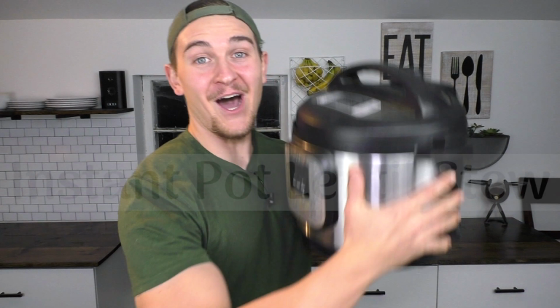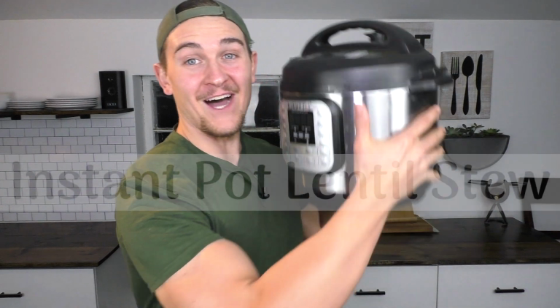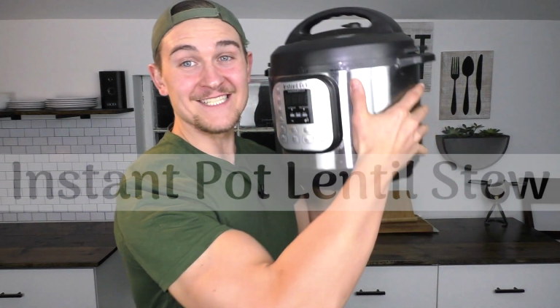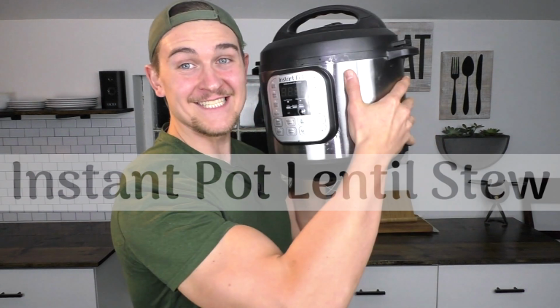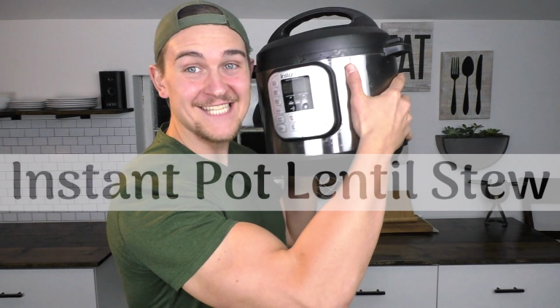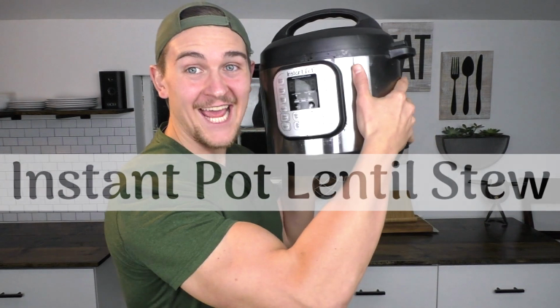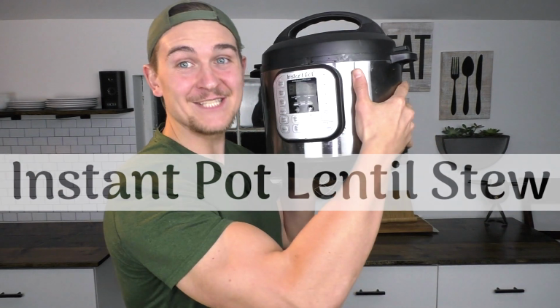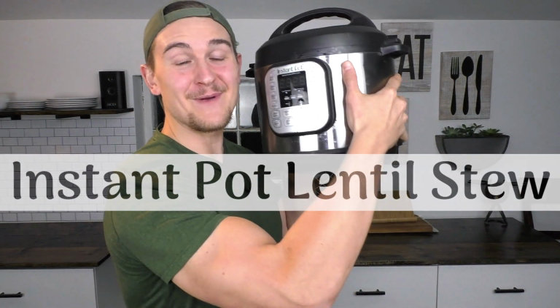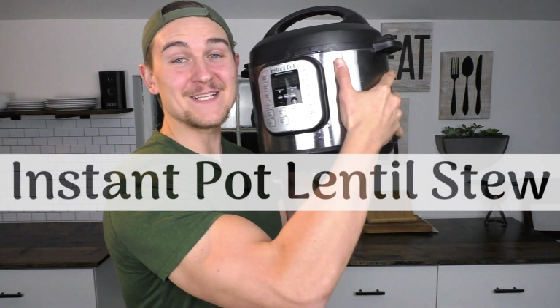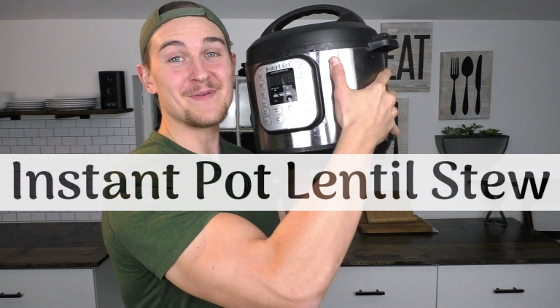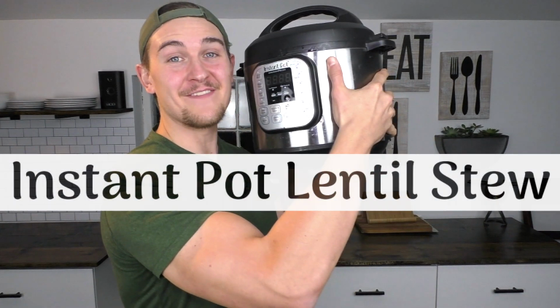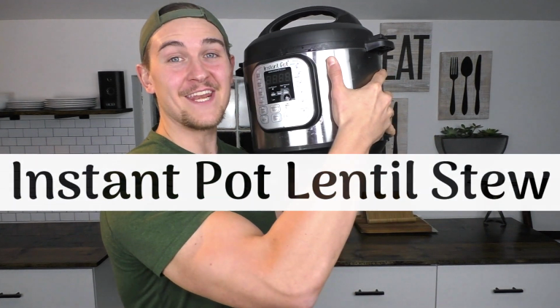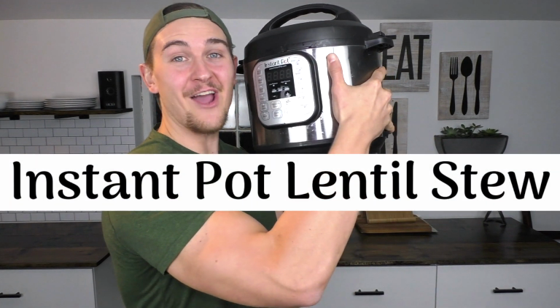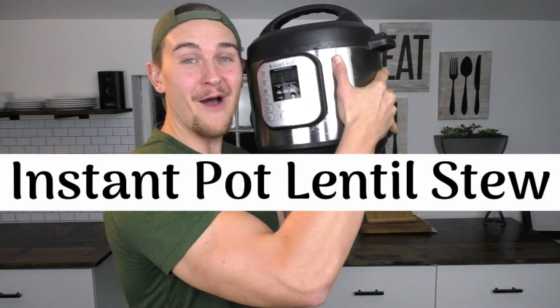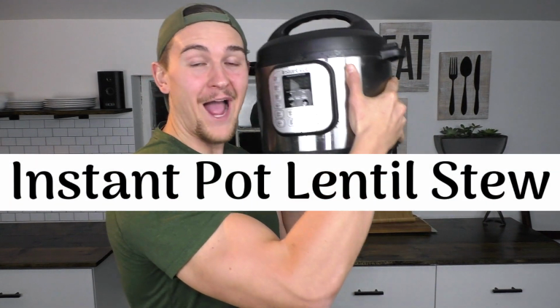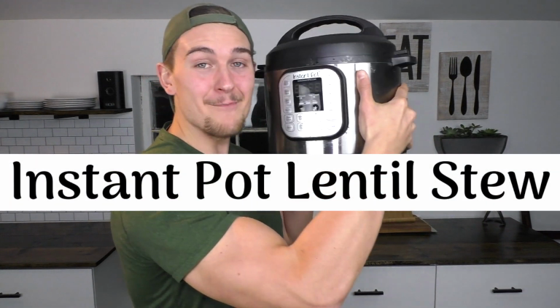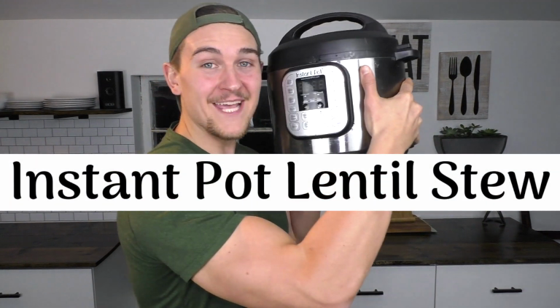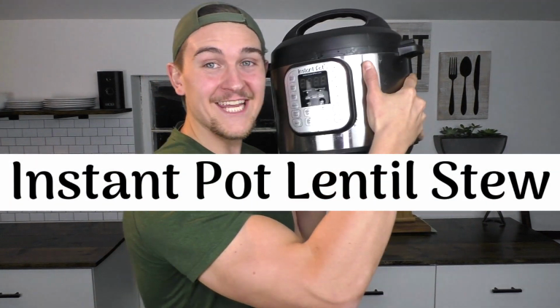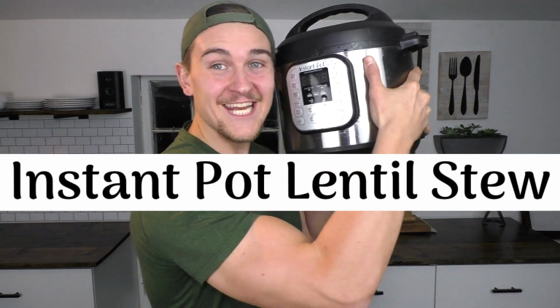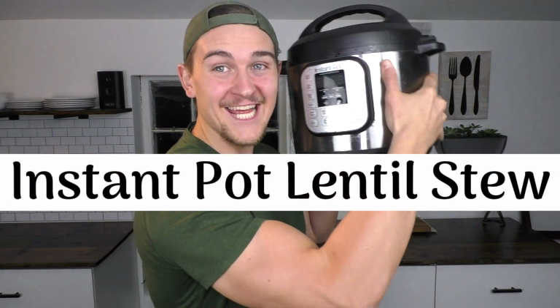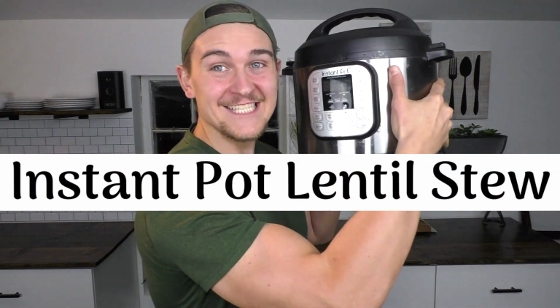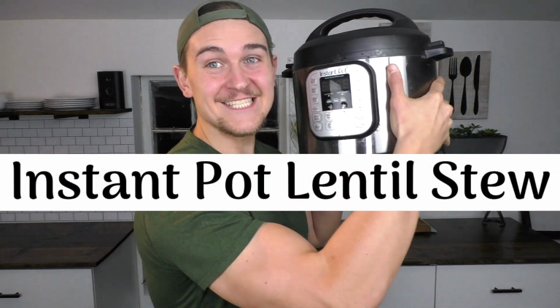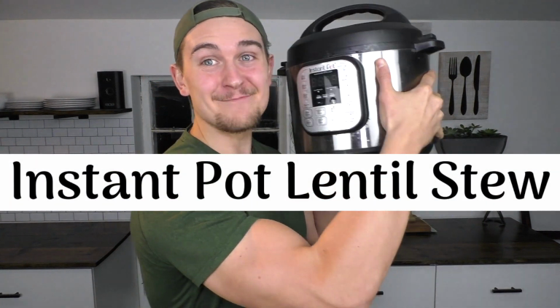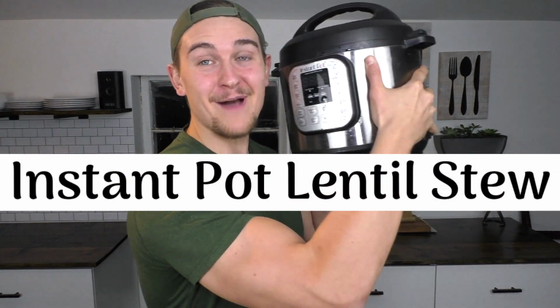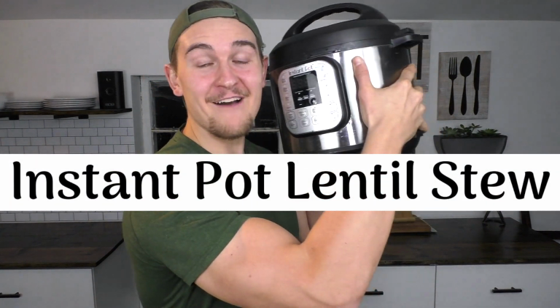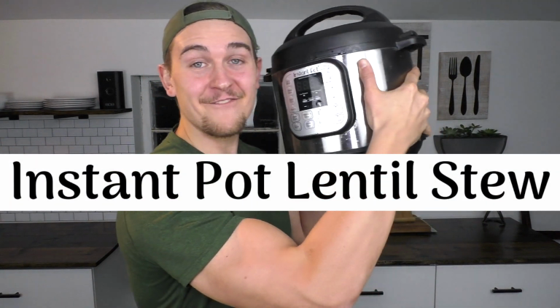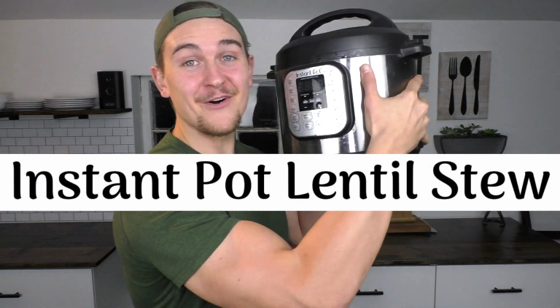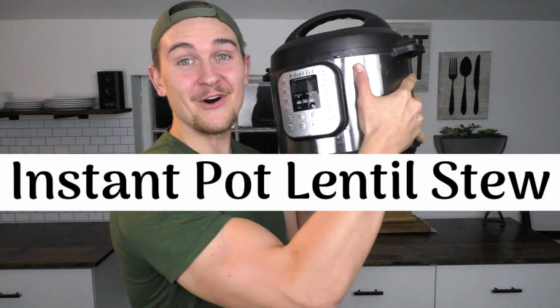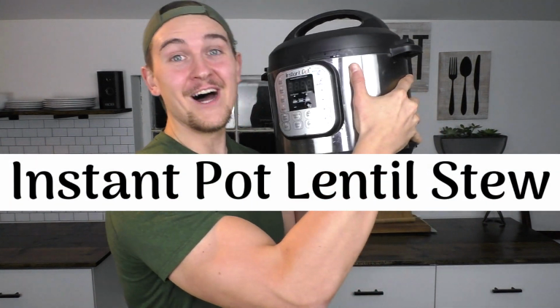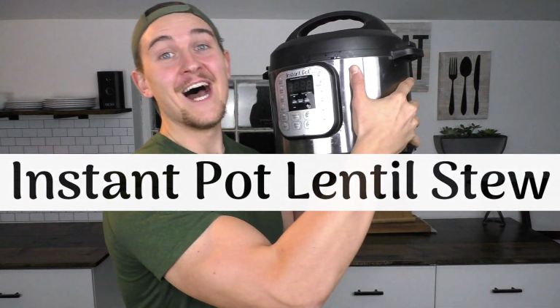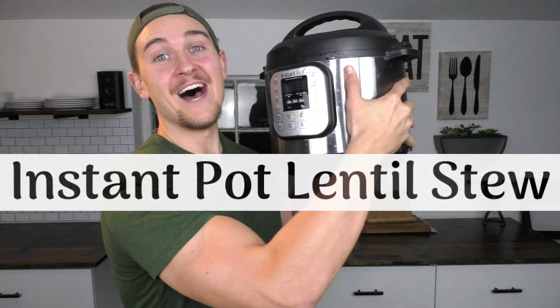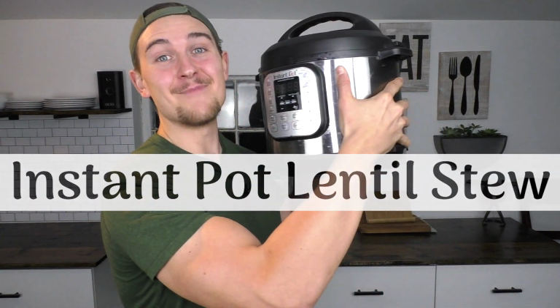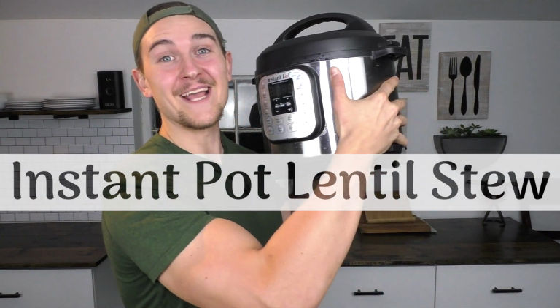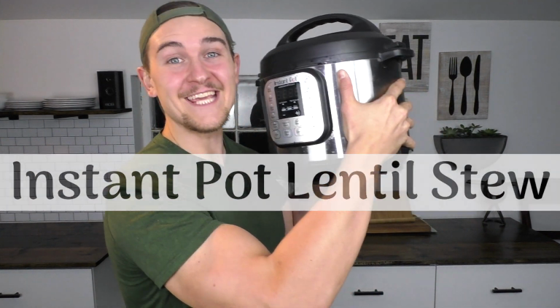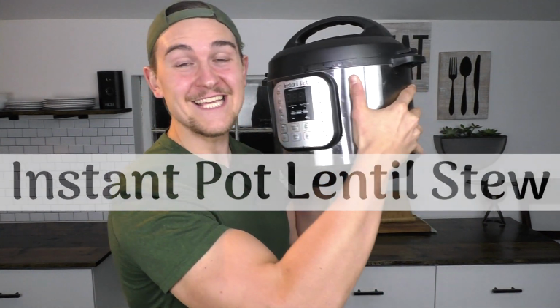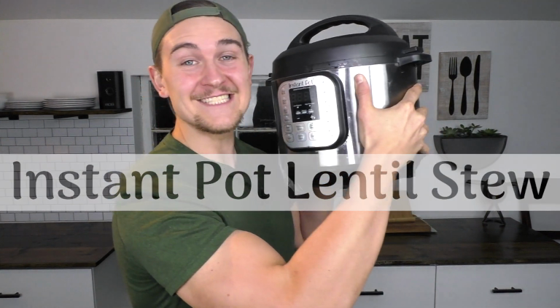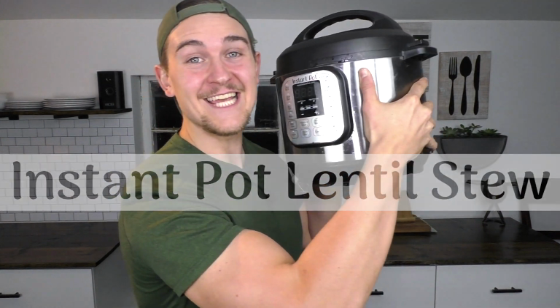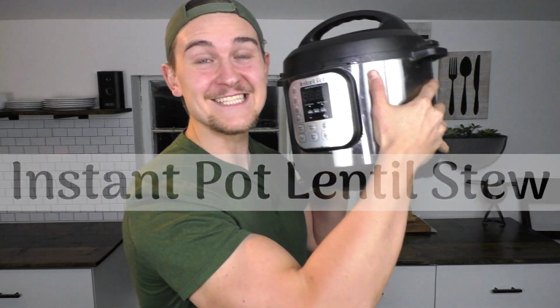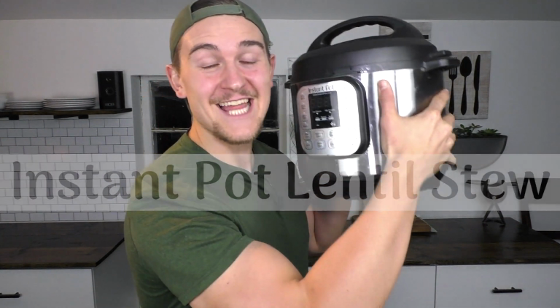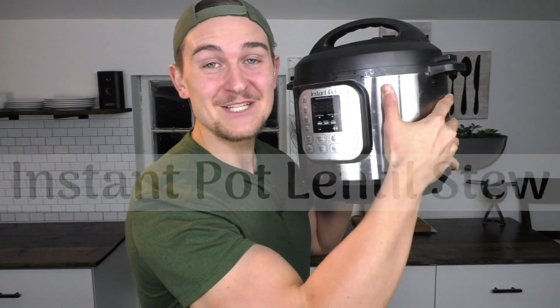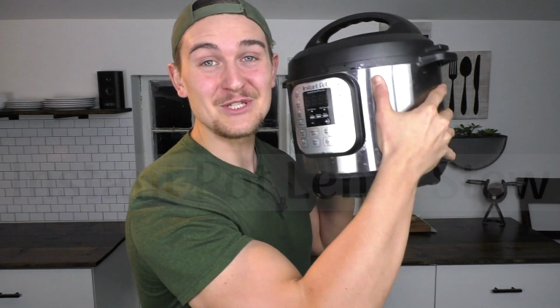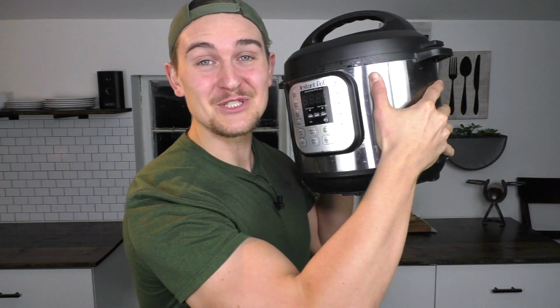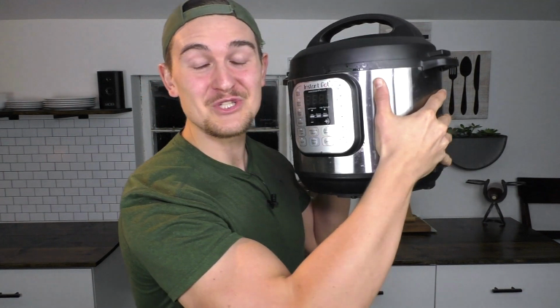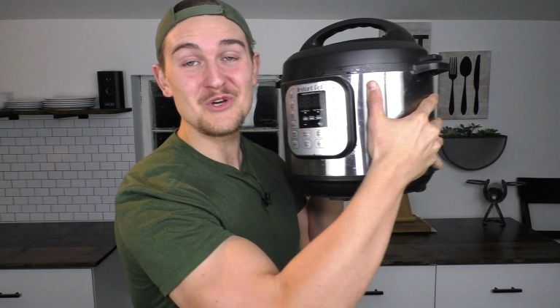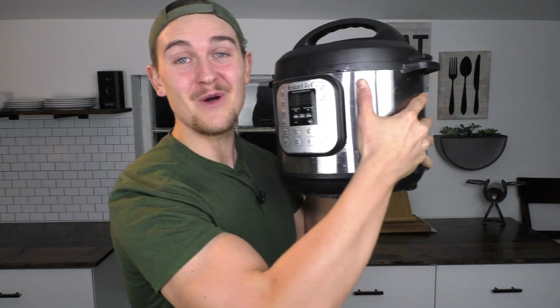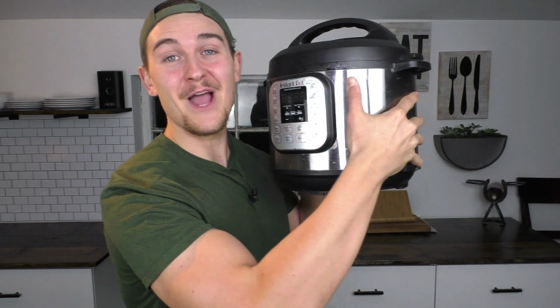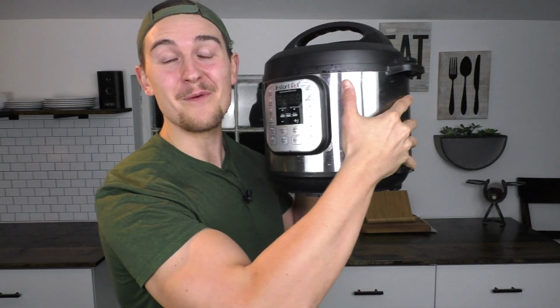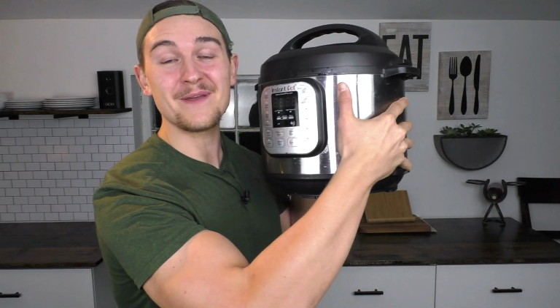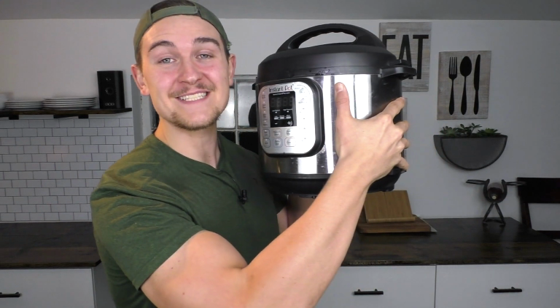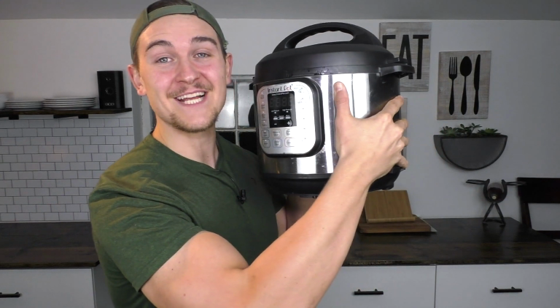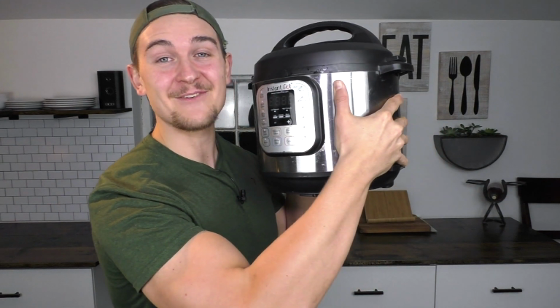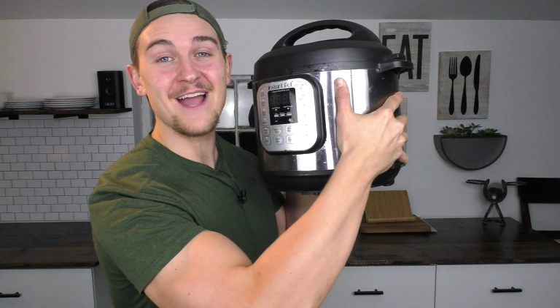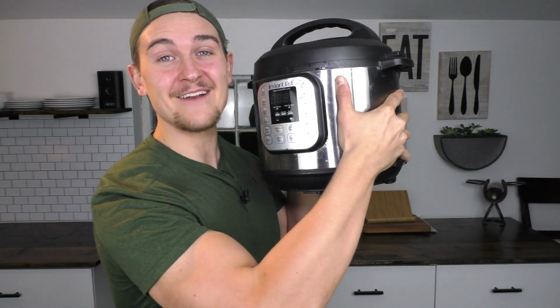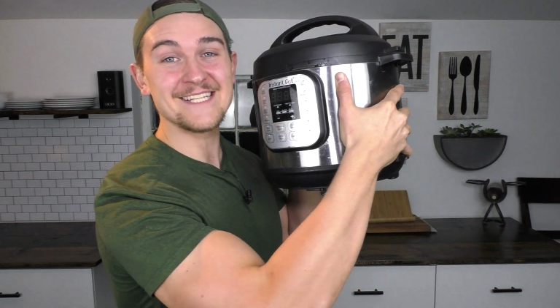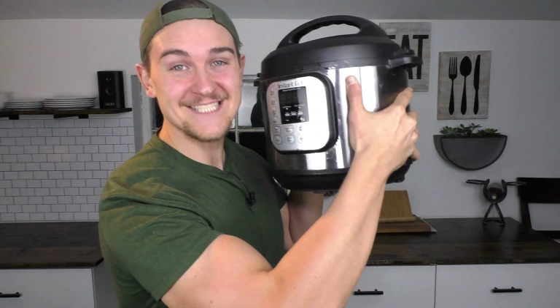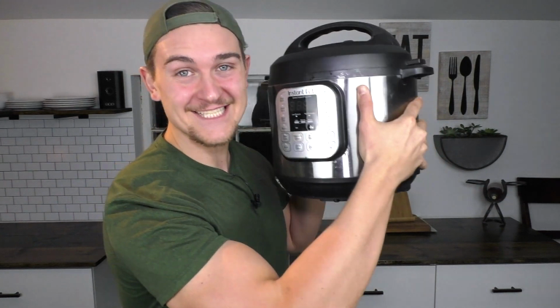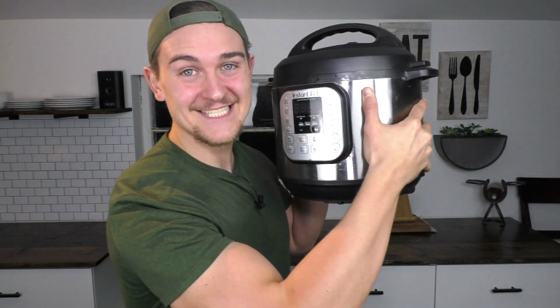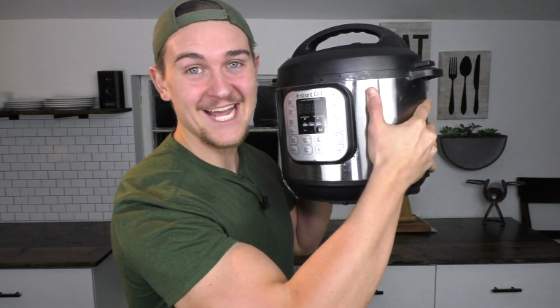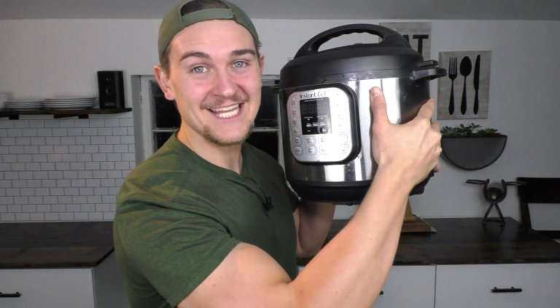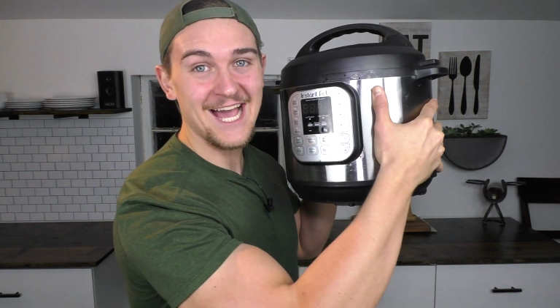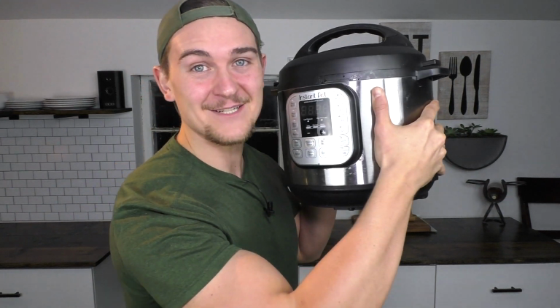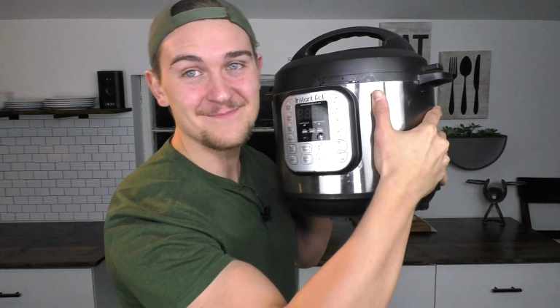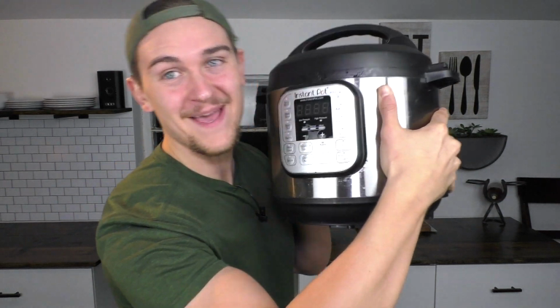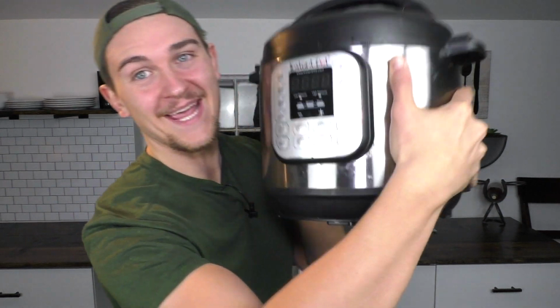On today's recipe video, I'm making an Instant Pot full of my easy lentil stew. I hope you can stick around and see exactly how it's made.